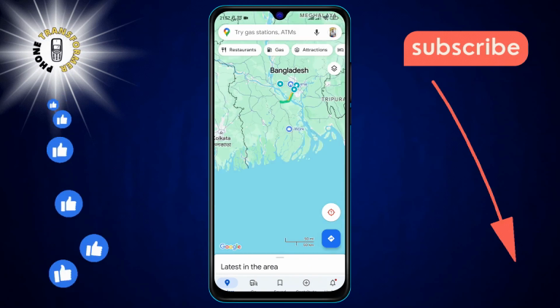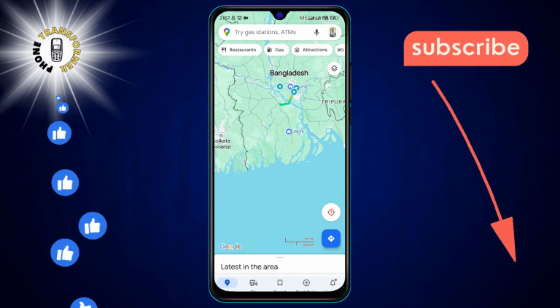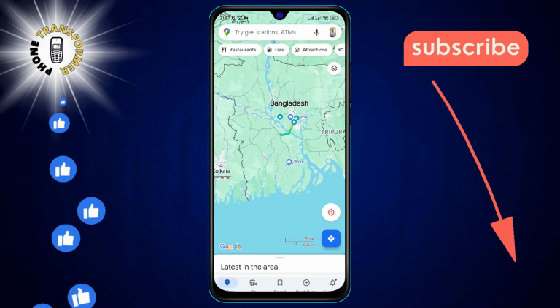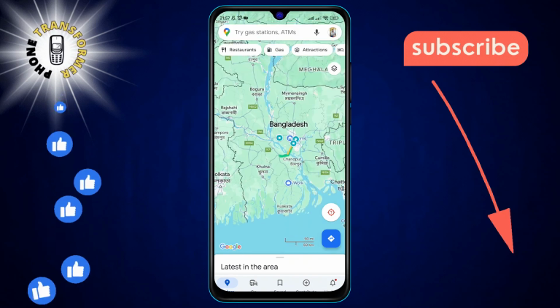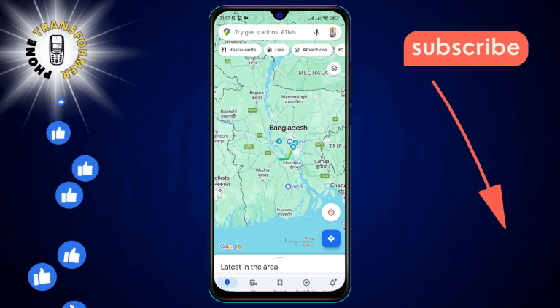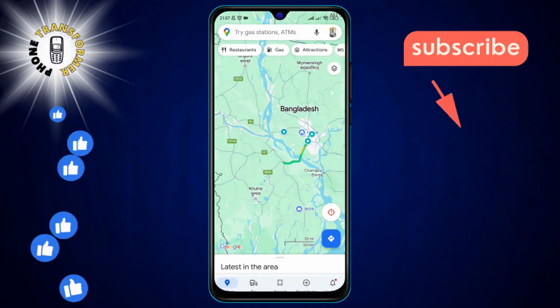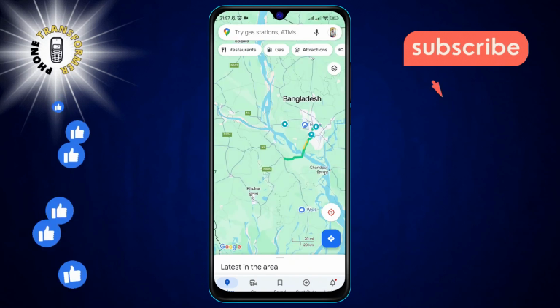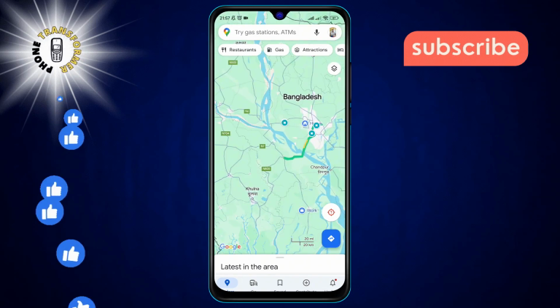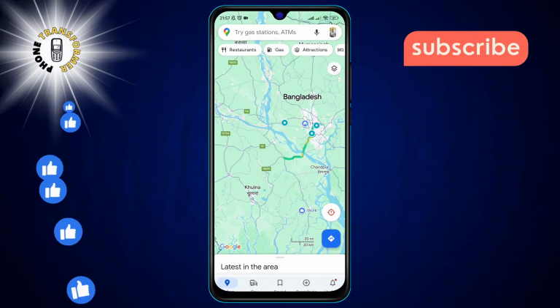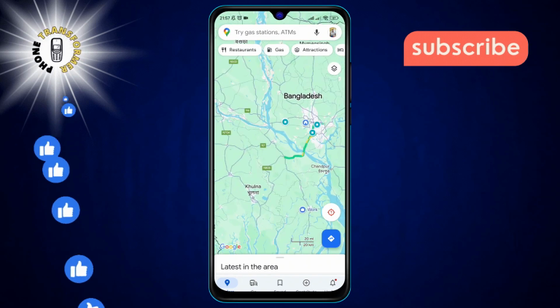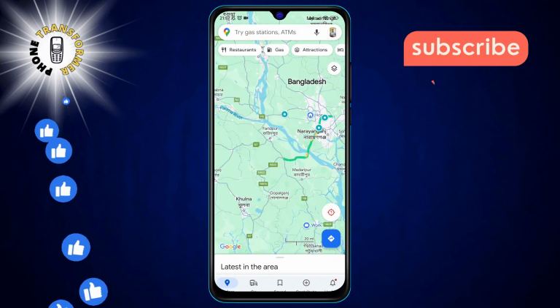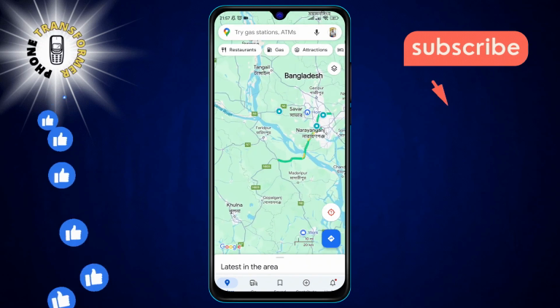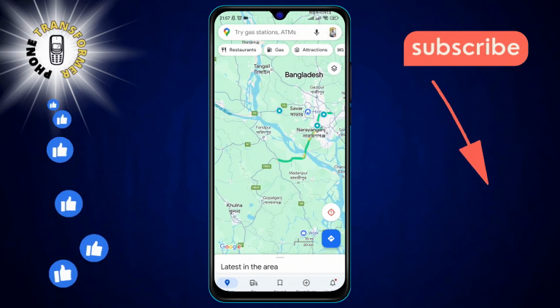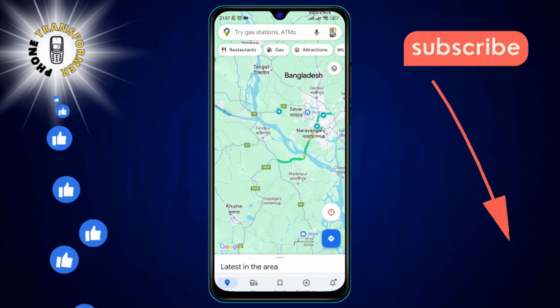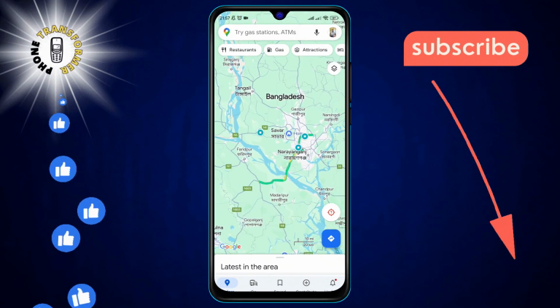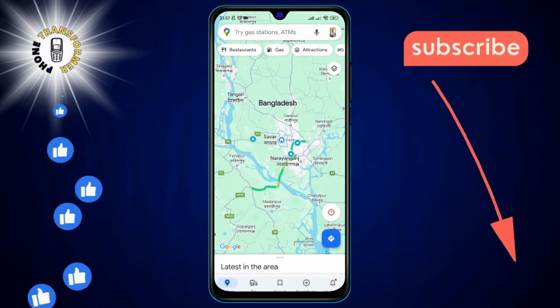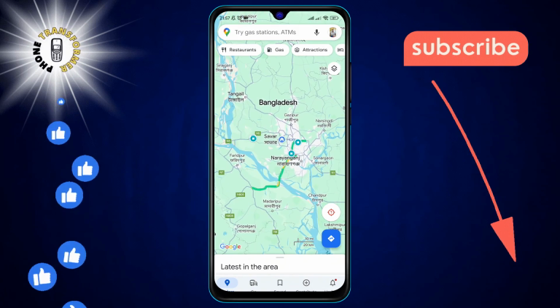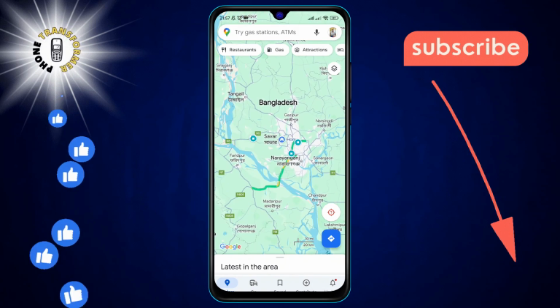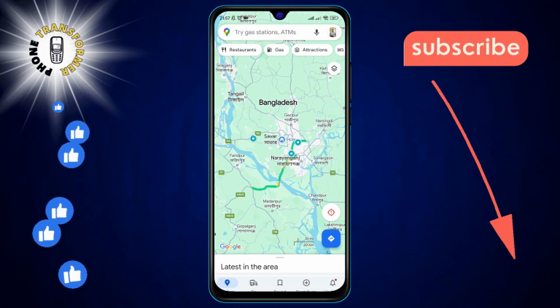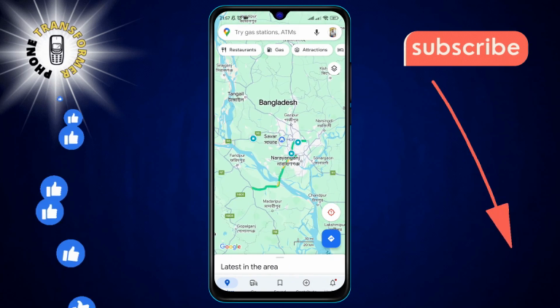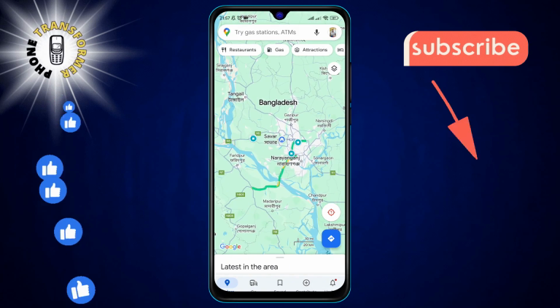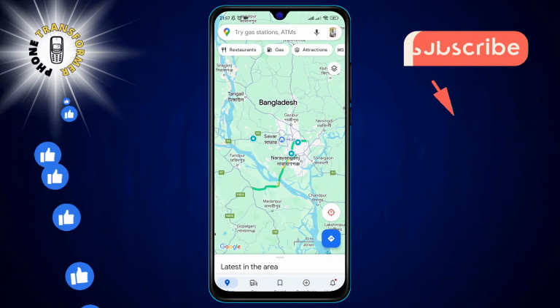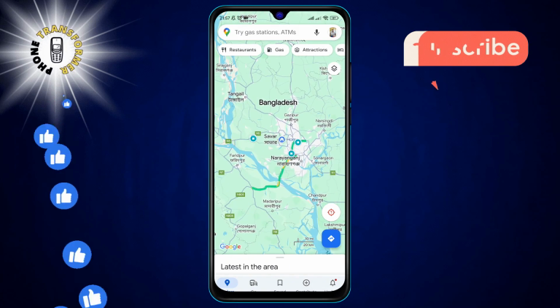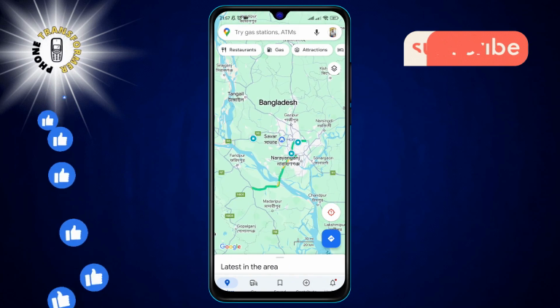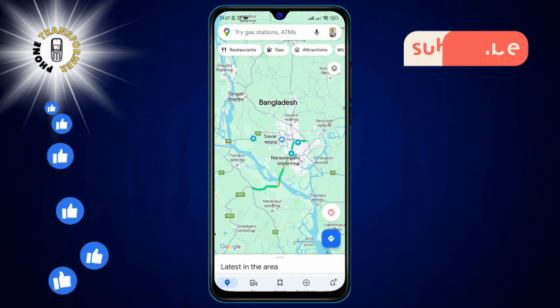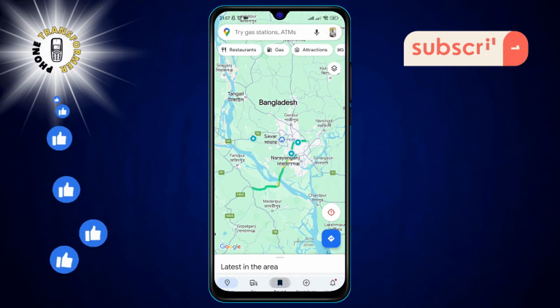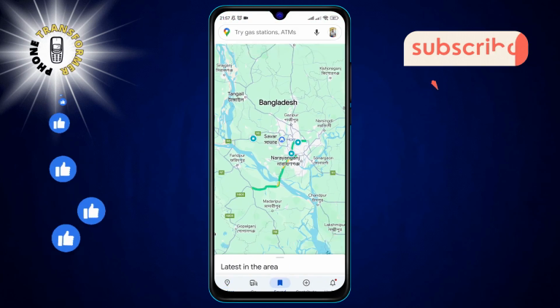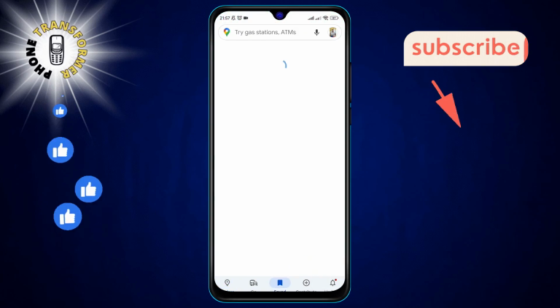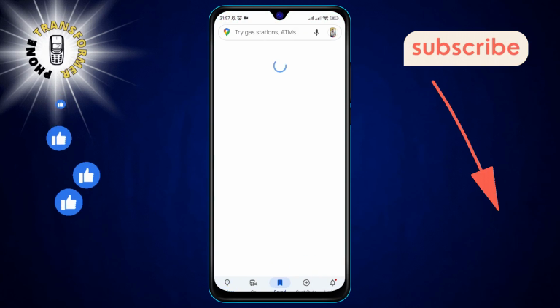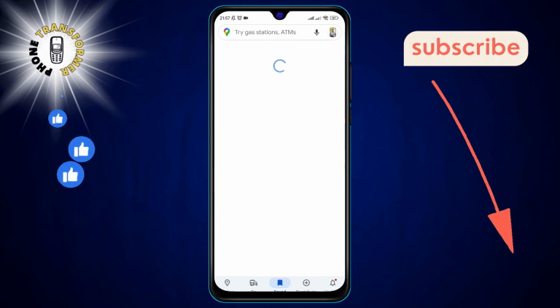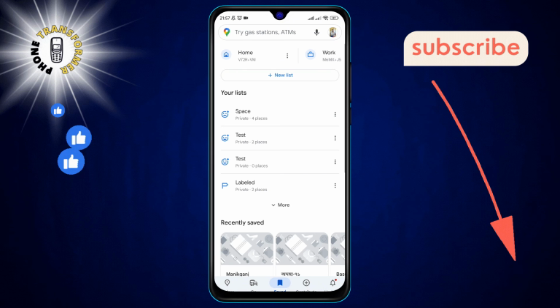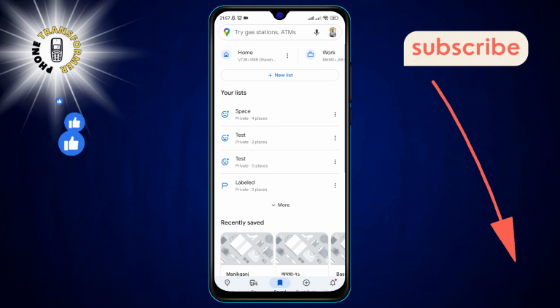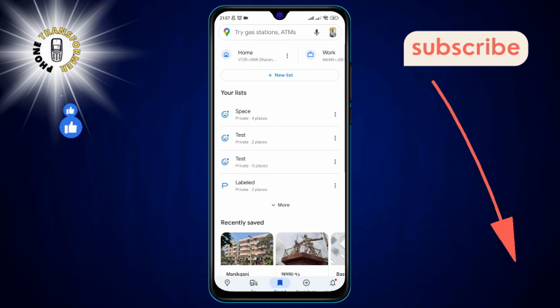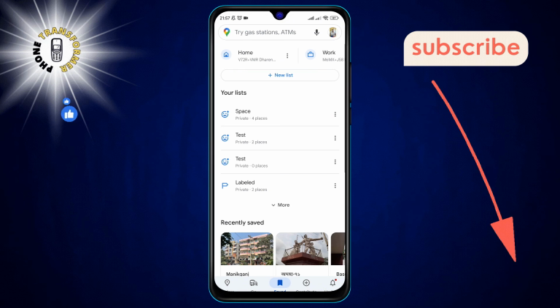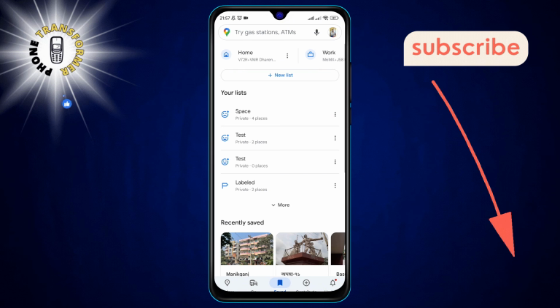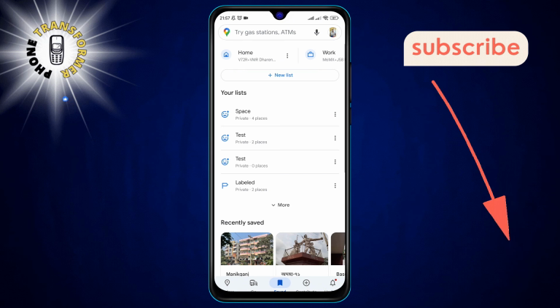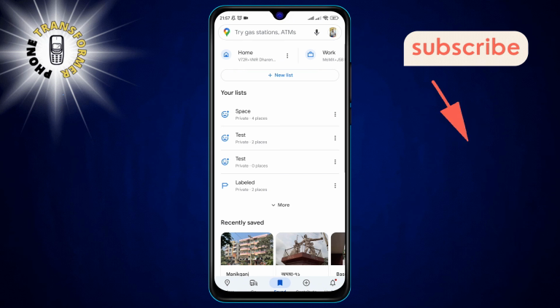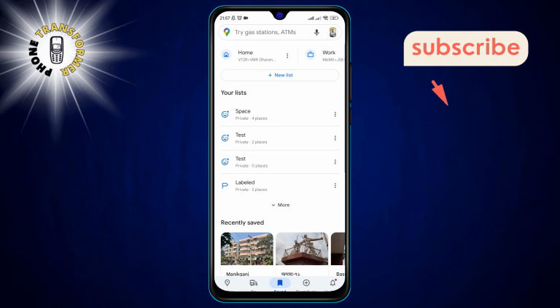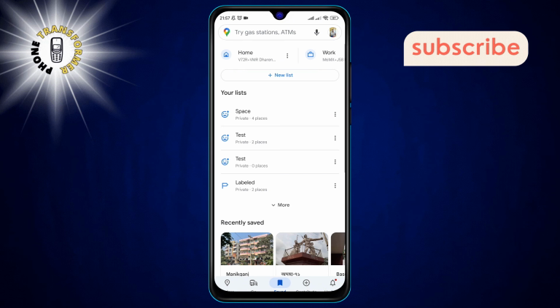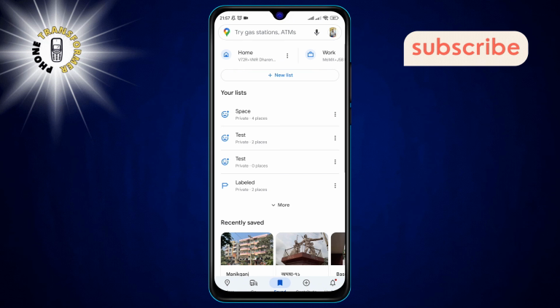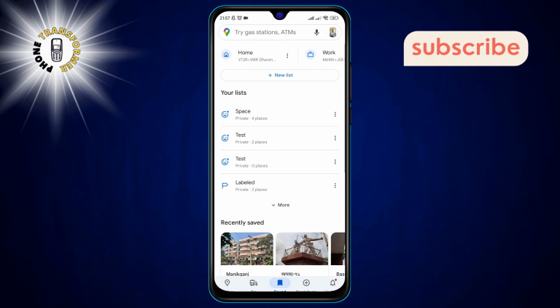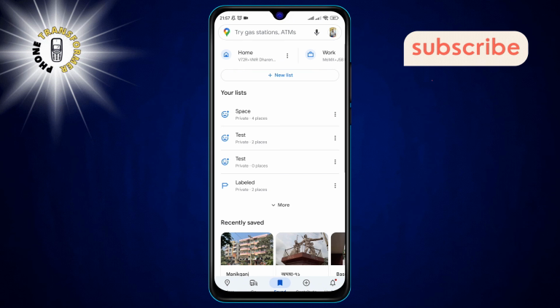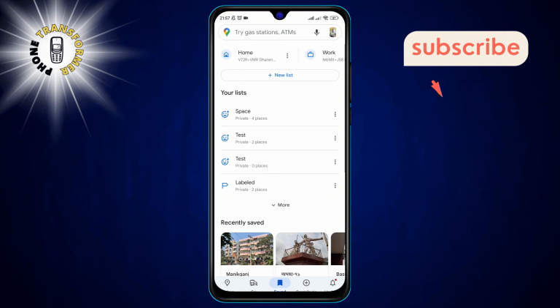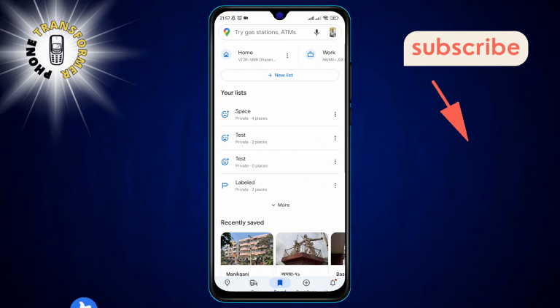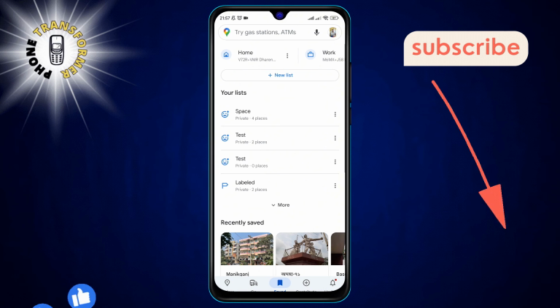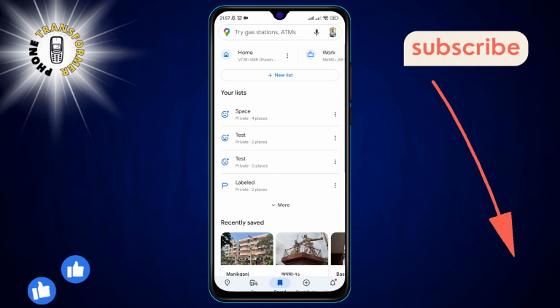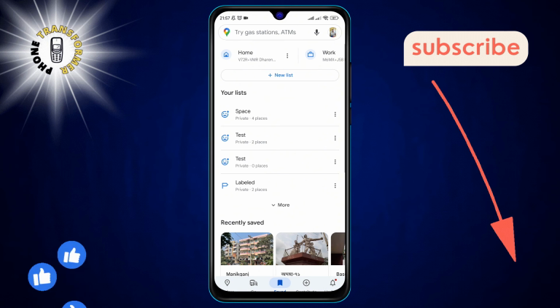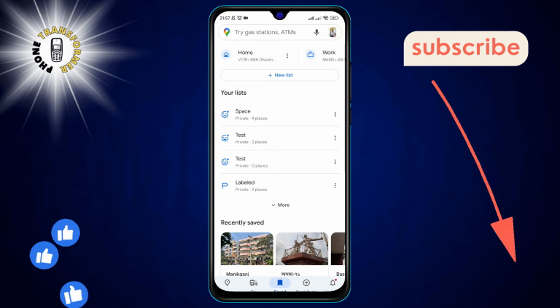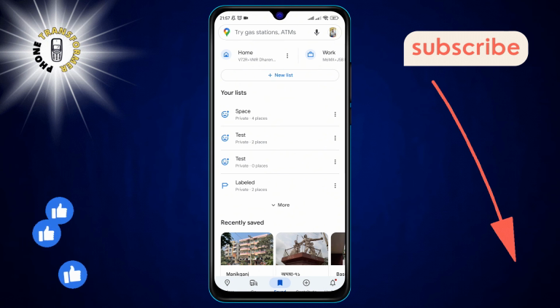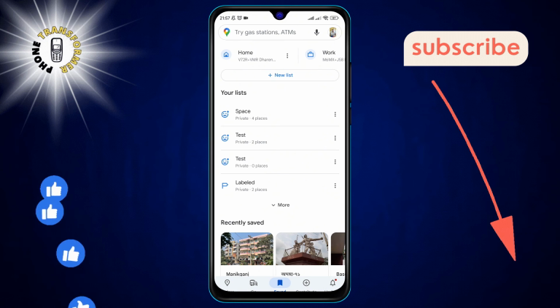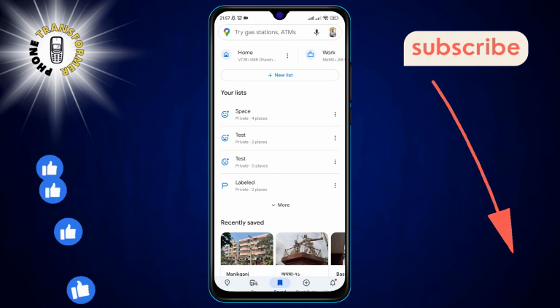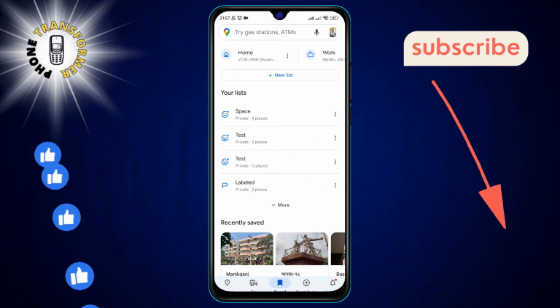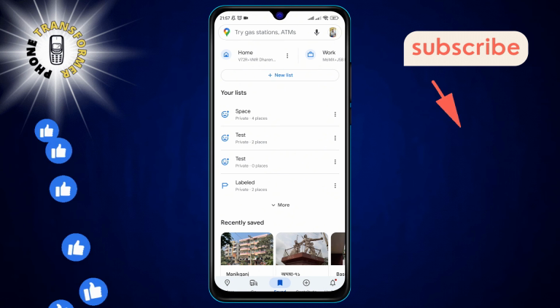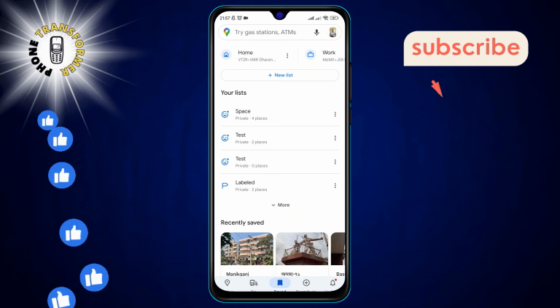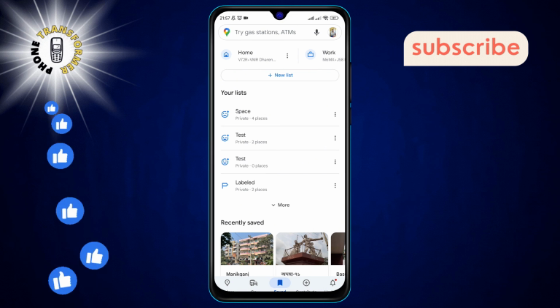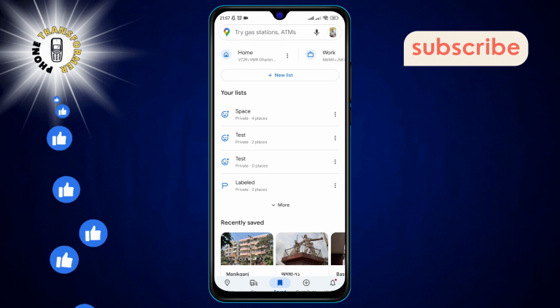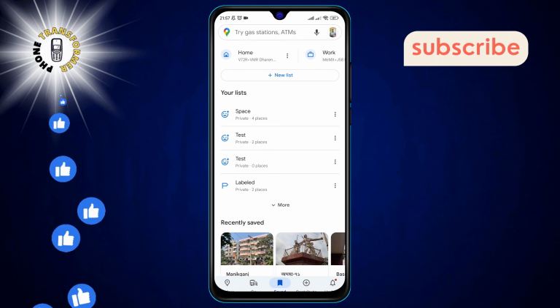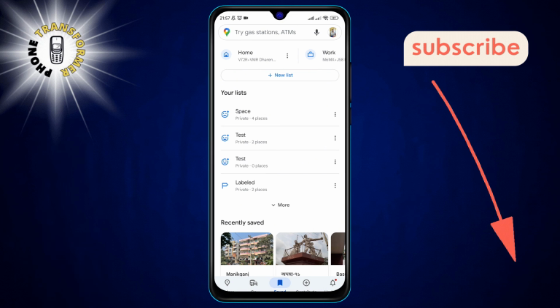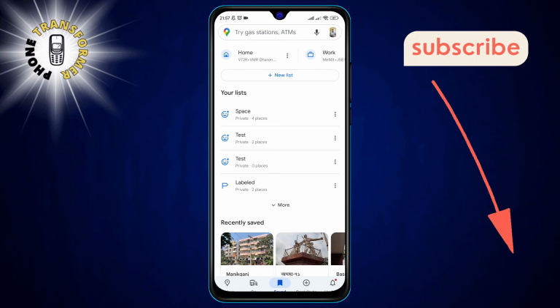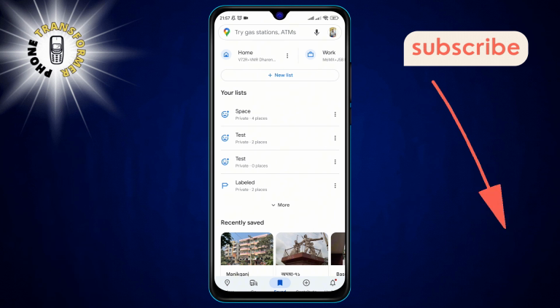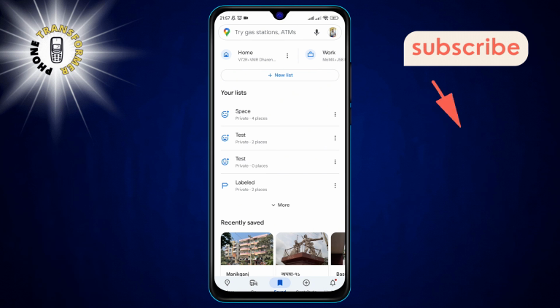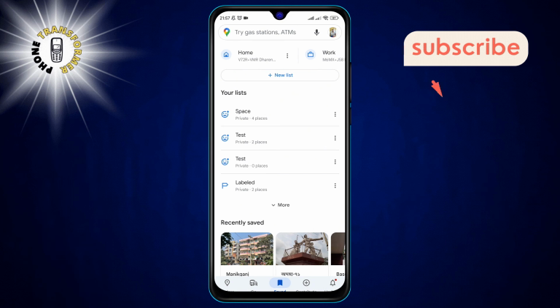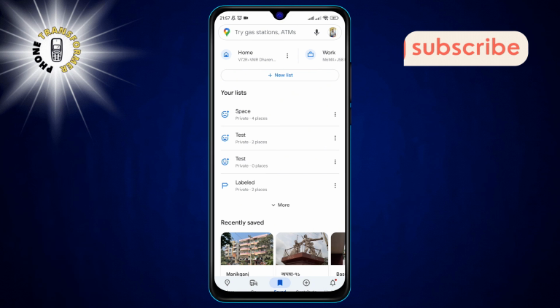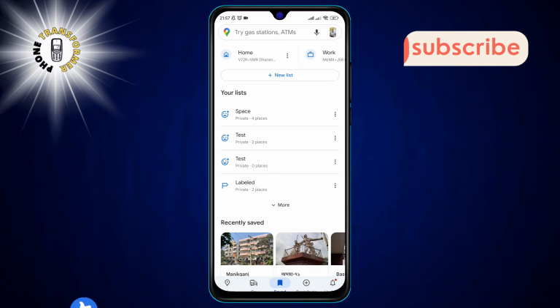Step 2: Navigate to the Saved tab once the app is open. This is where all your important places are stored.